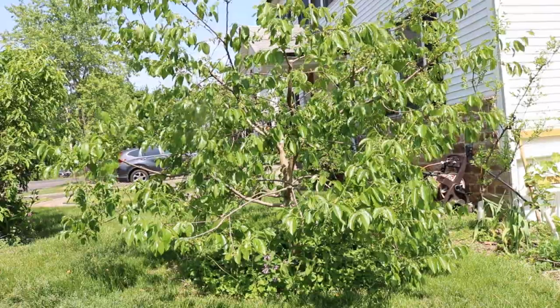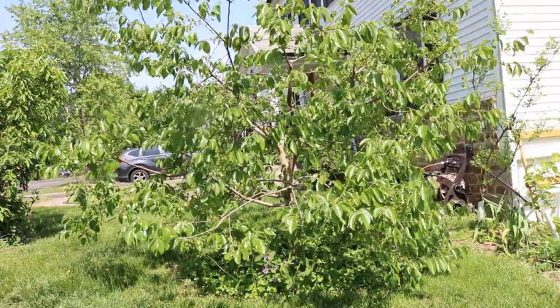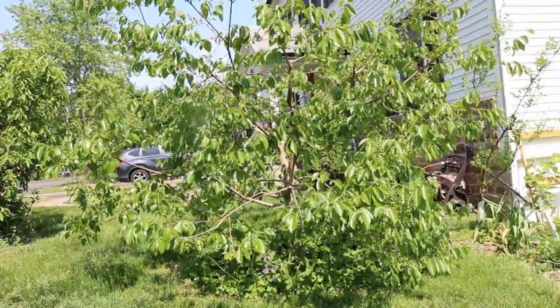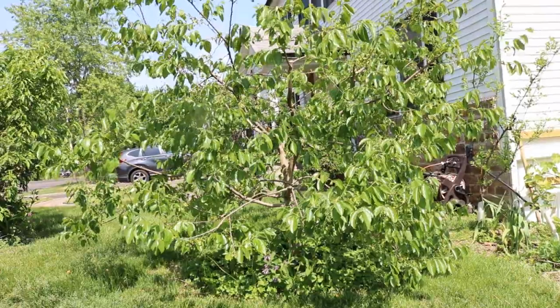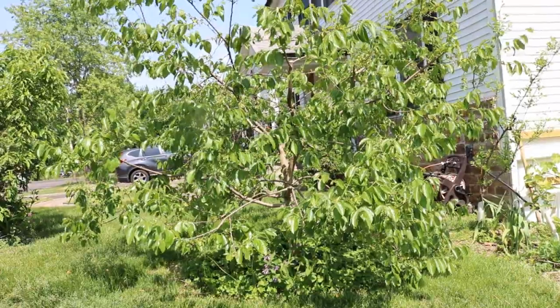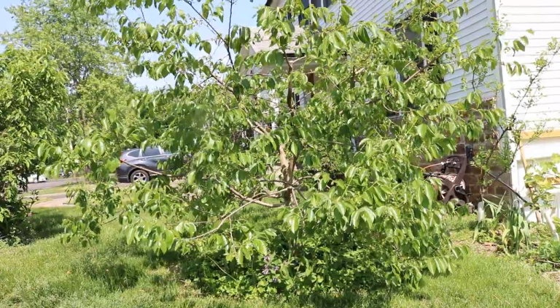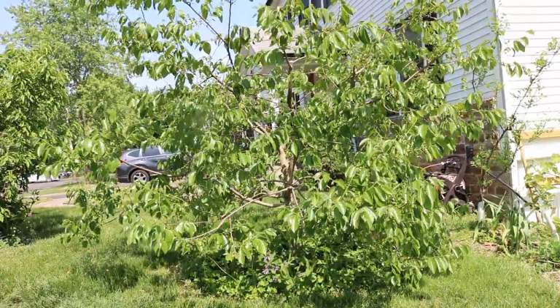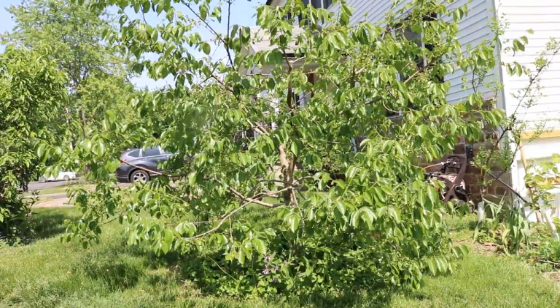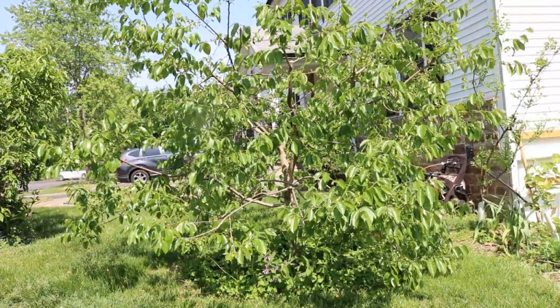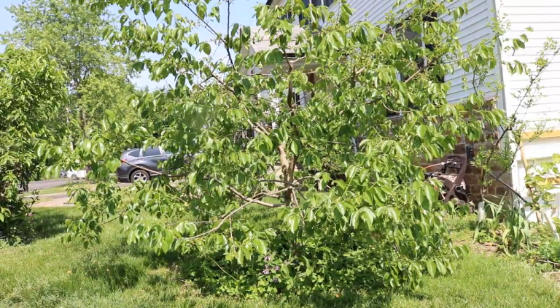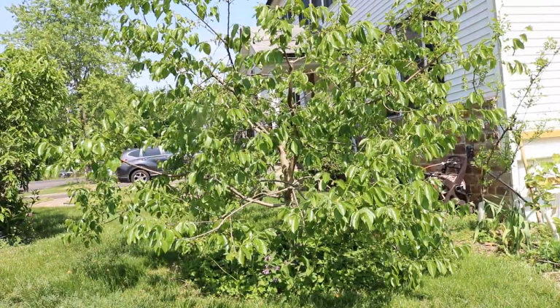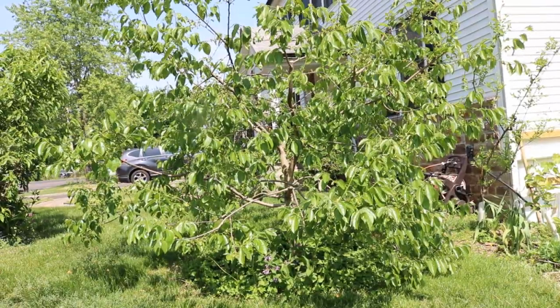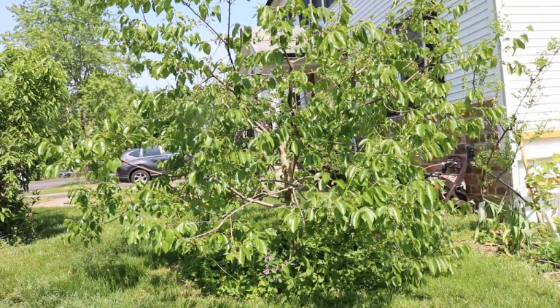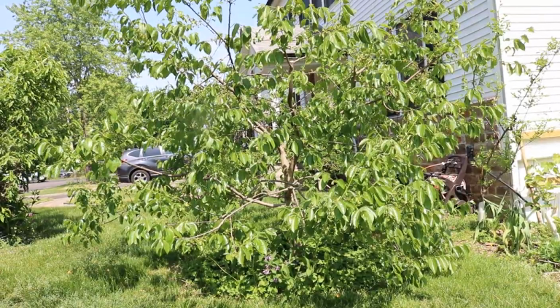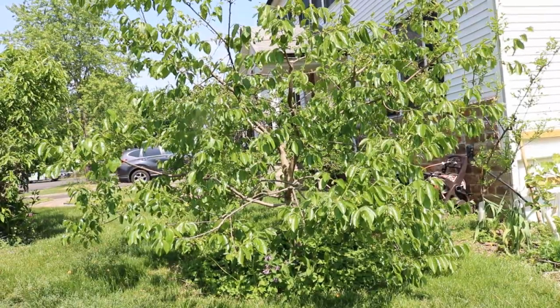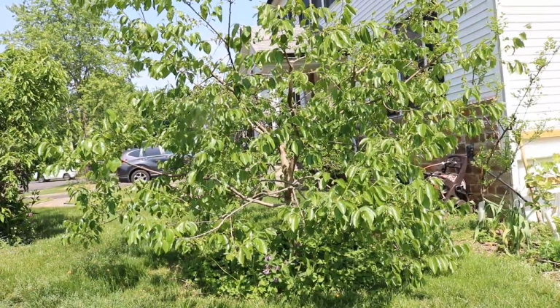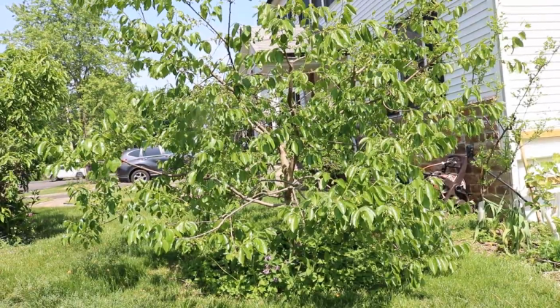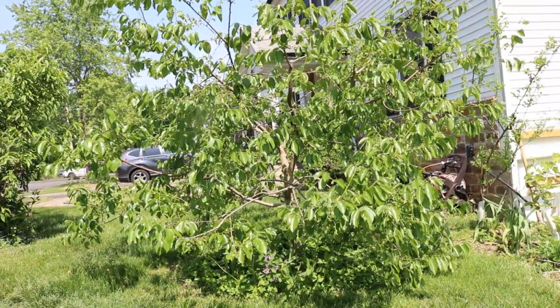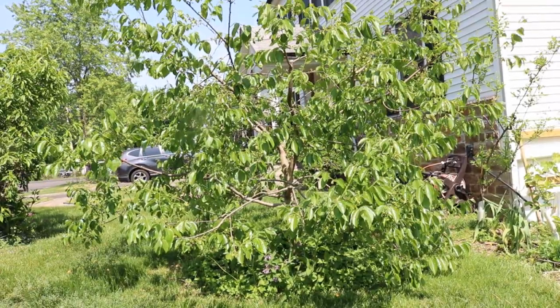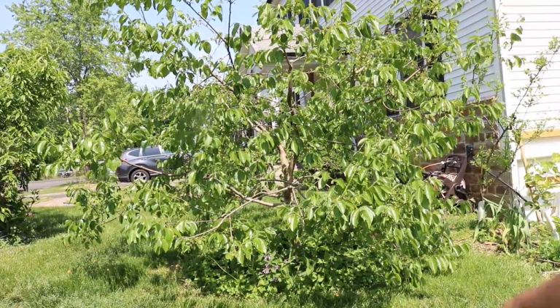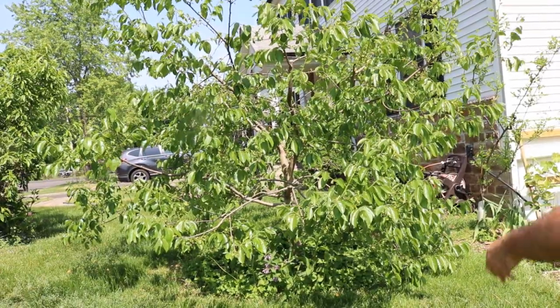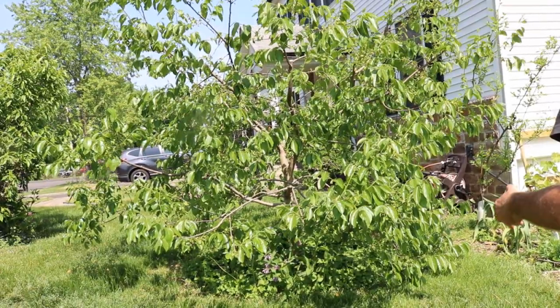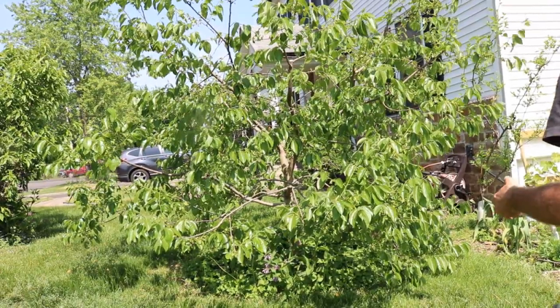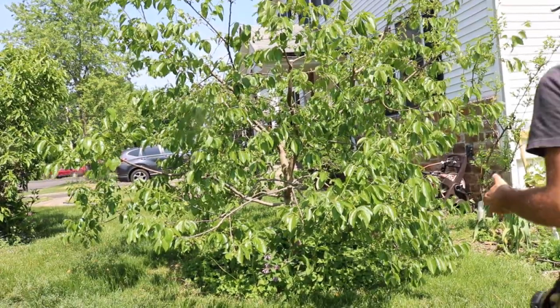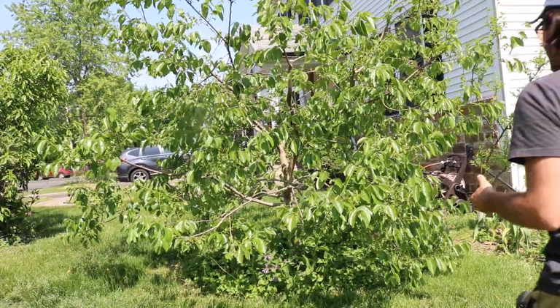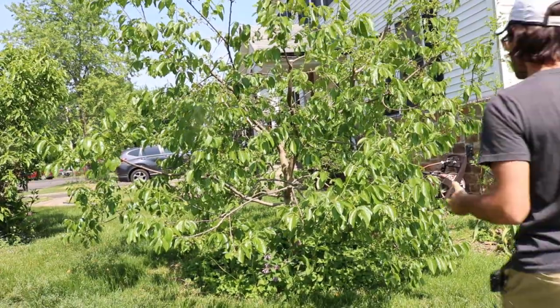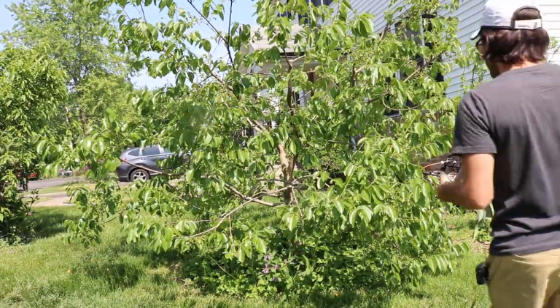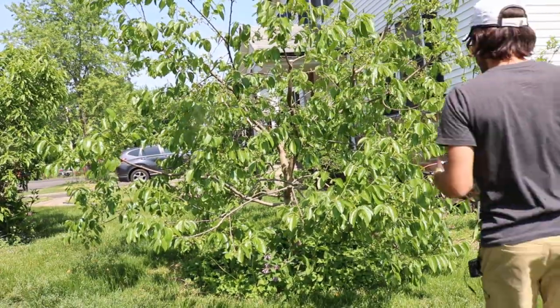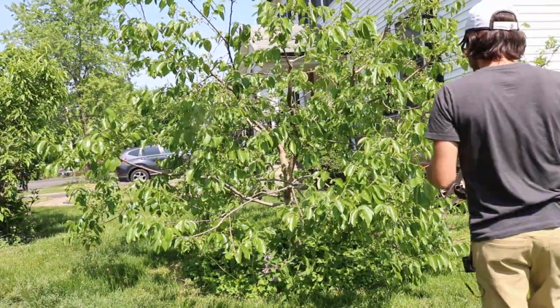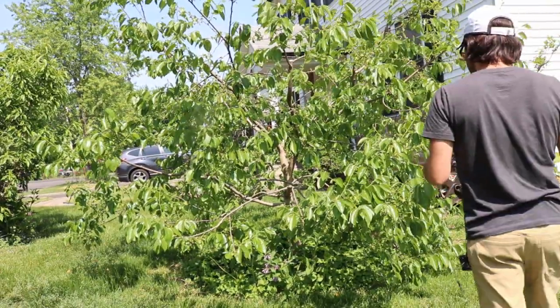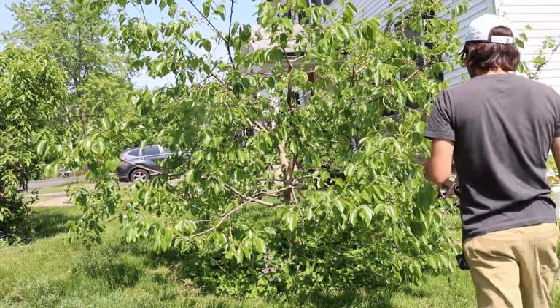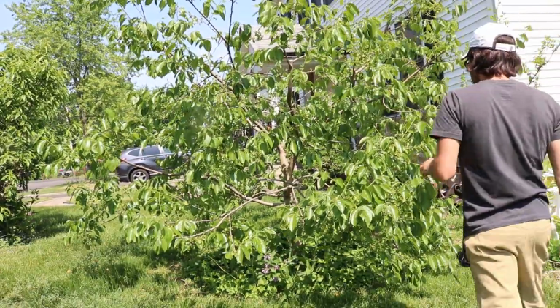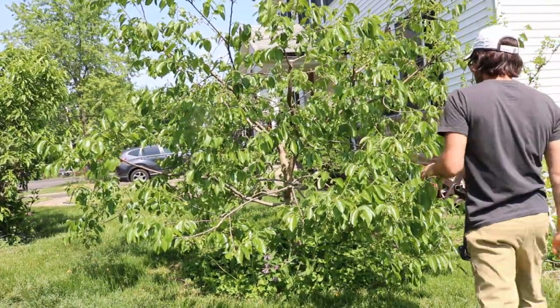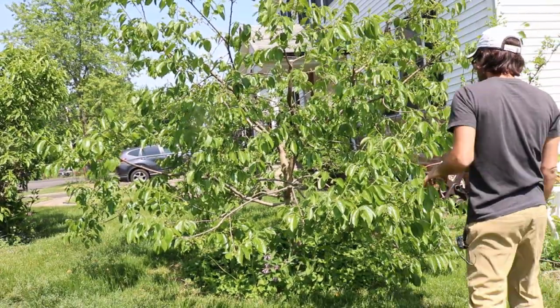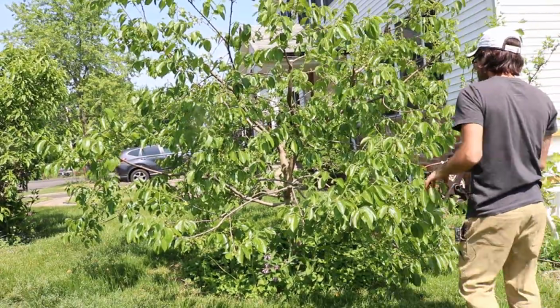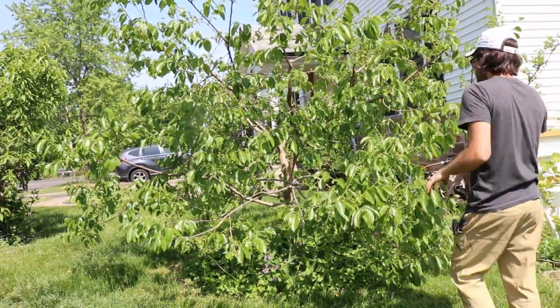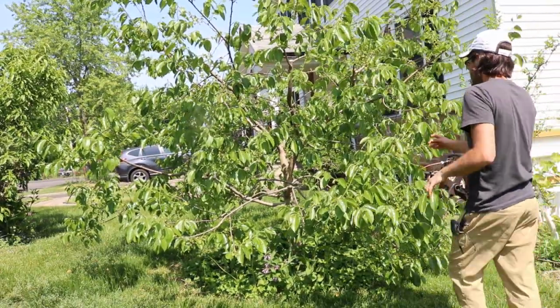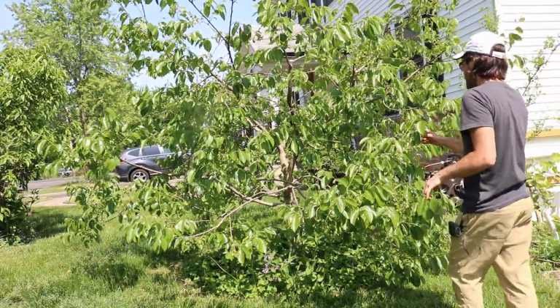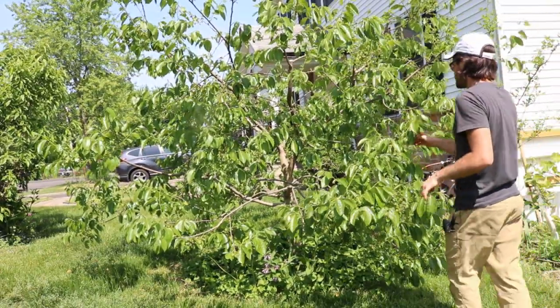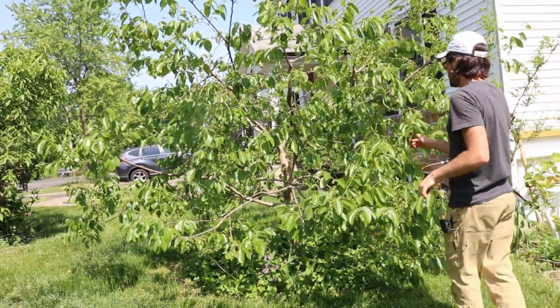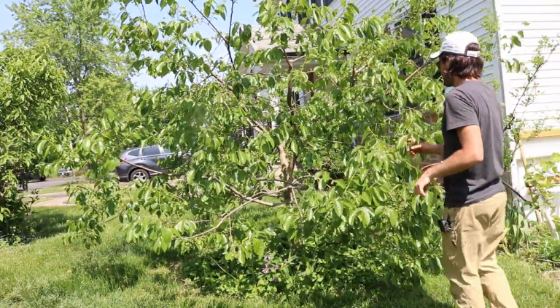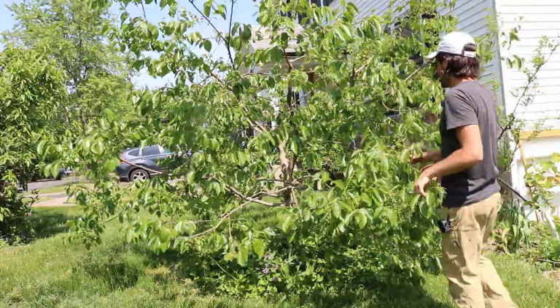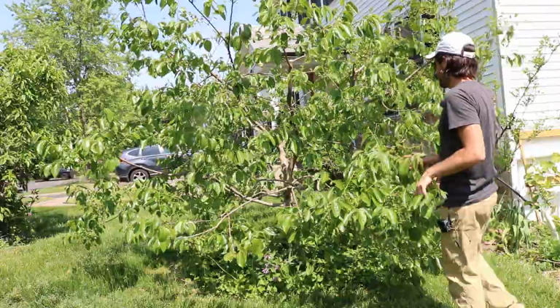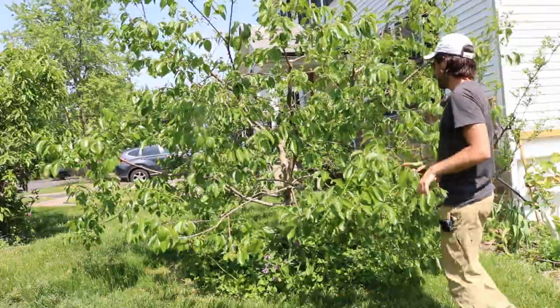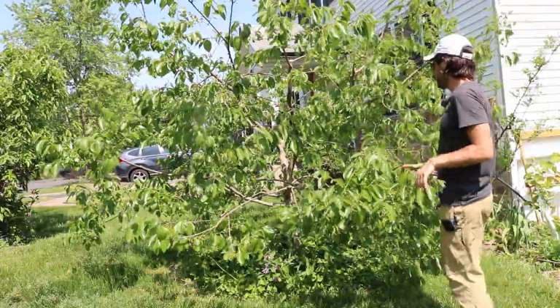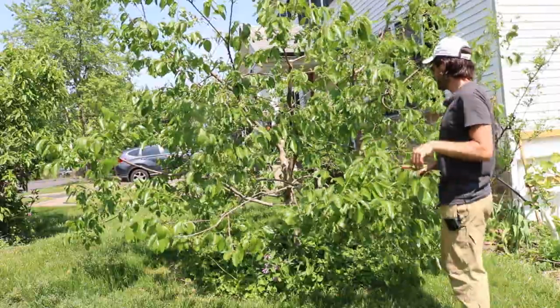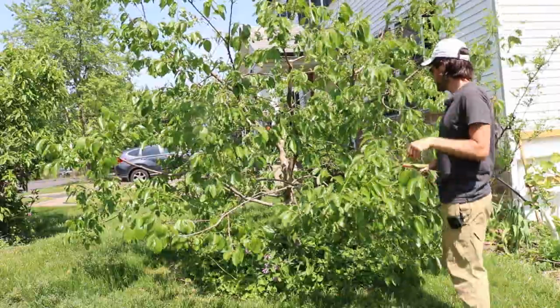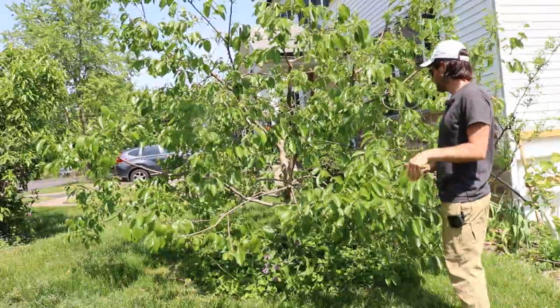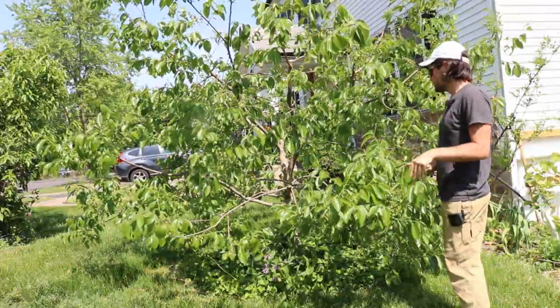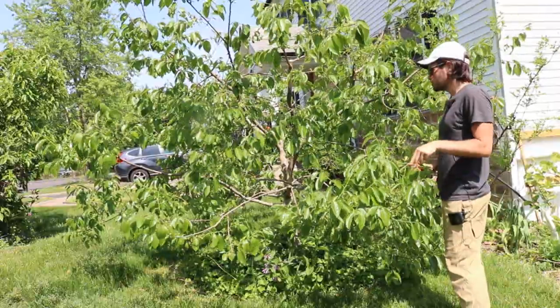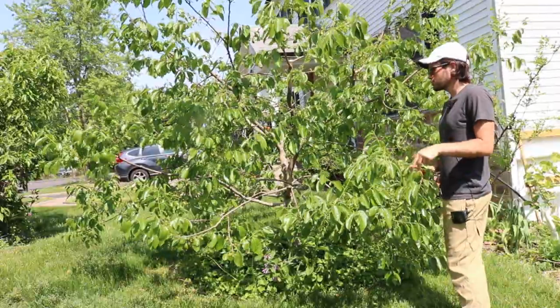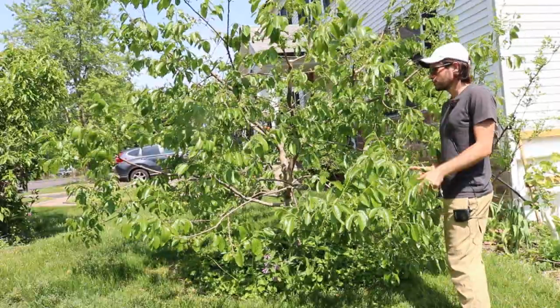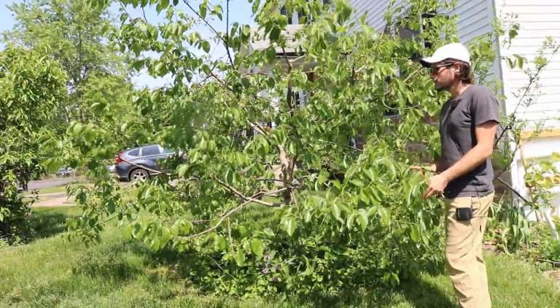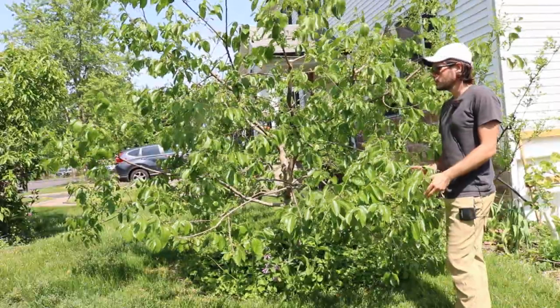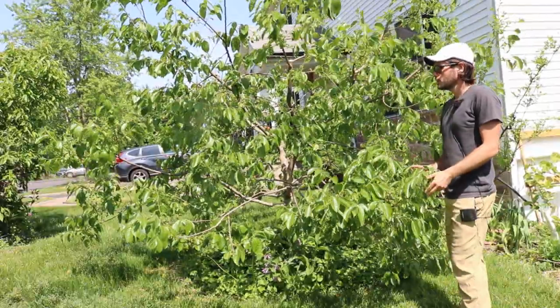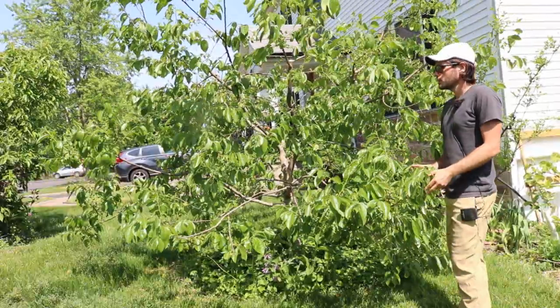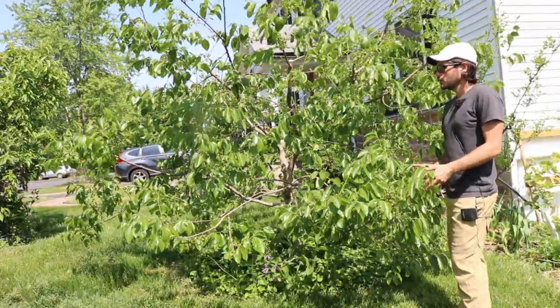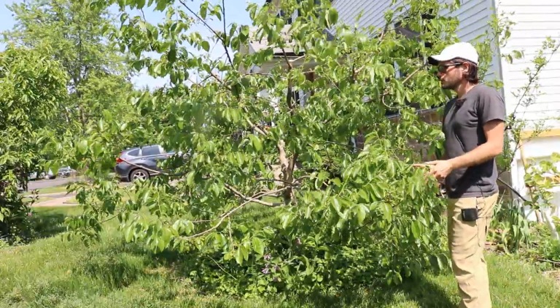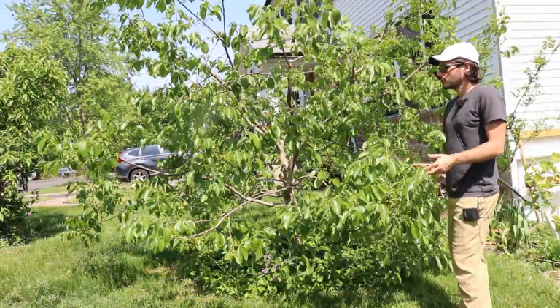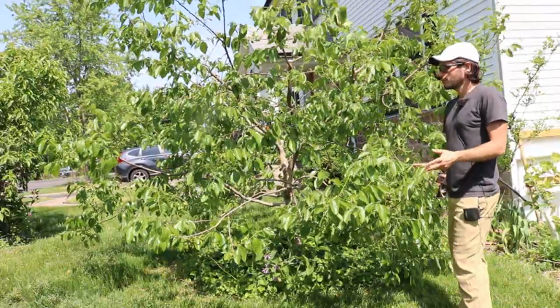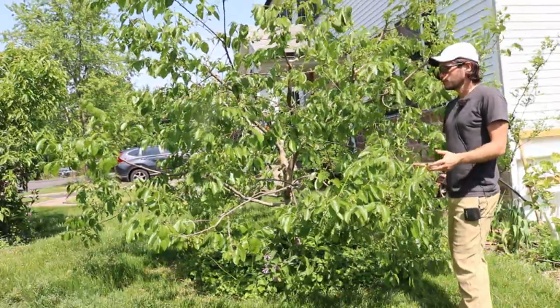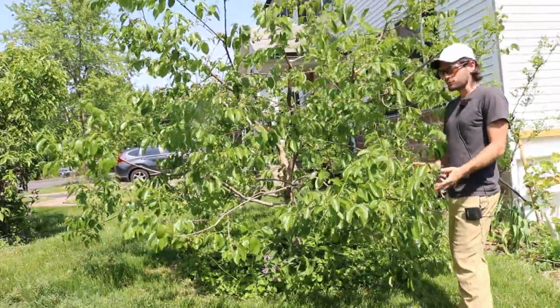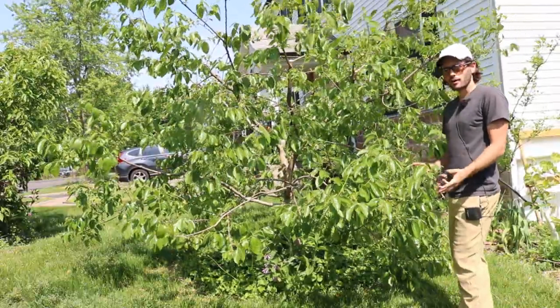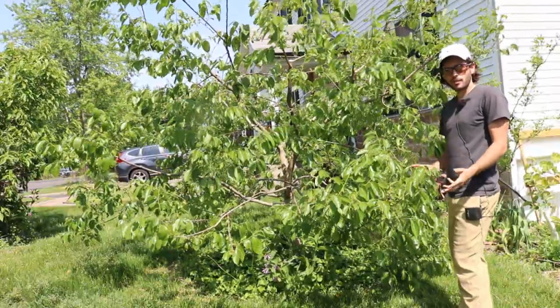All right, everybody. This is Ross. I thought in today's video I would talk to you guys about persimmon tree fruit drop.